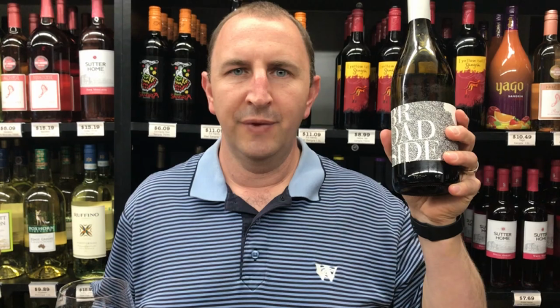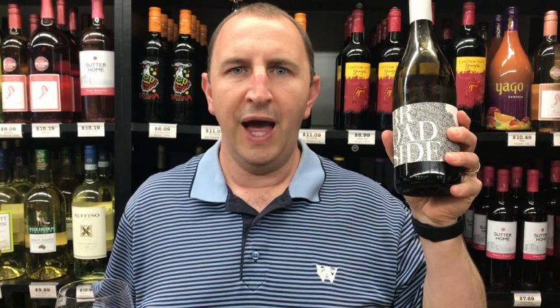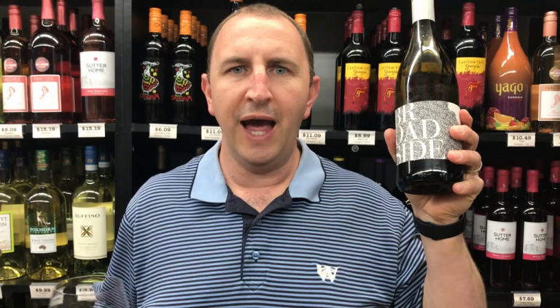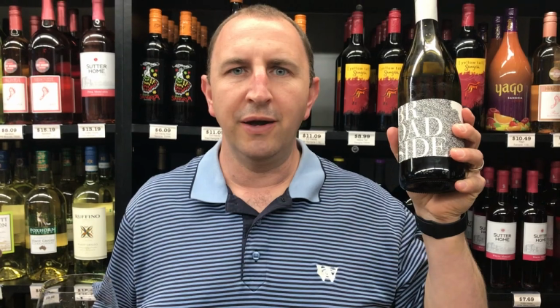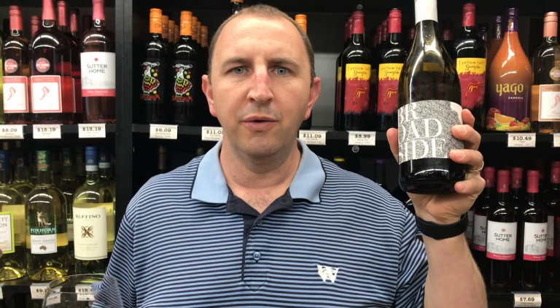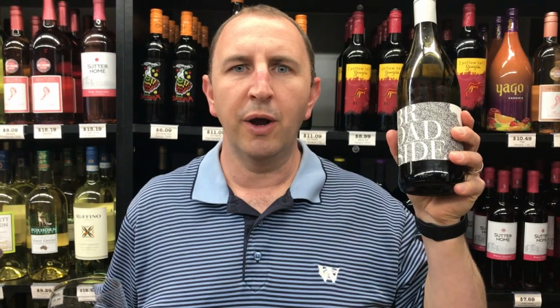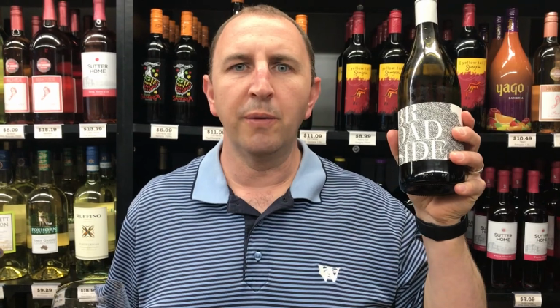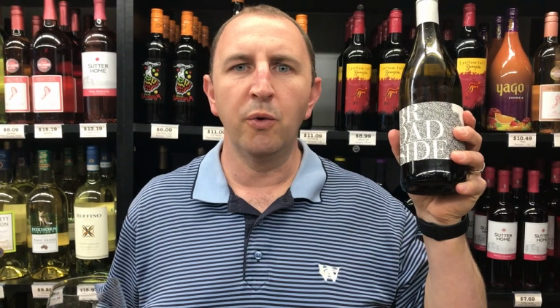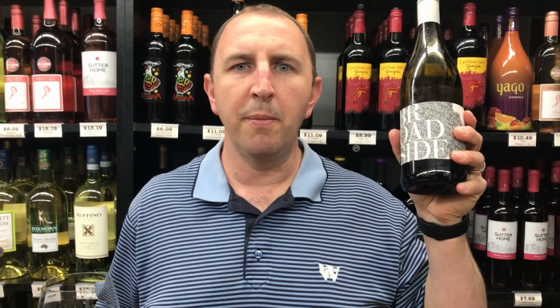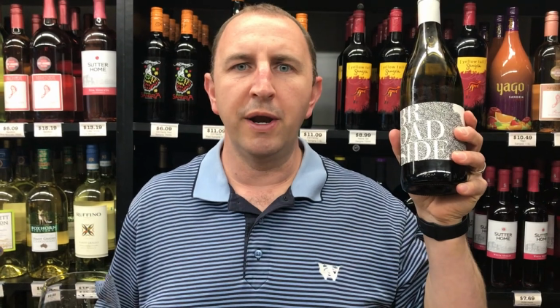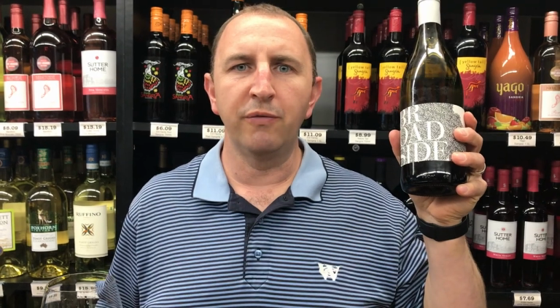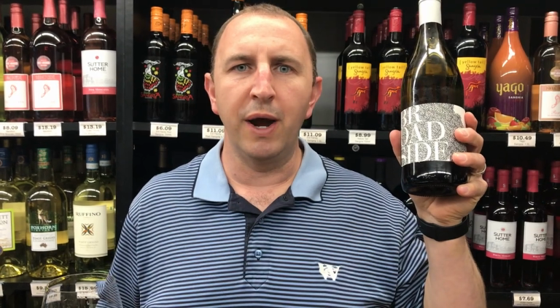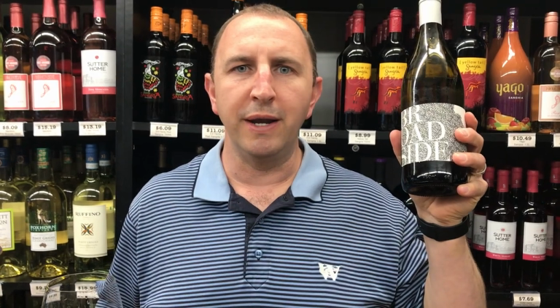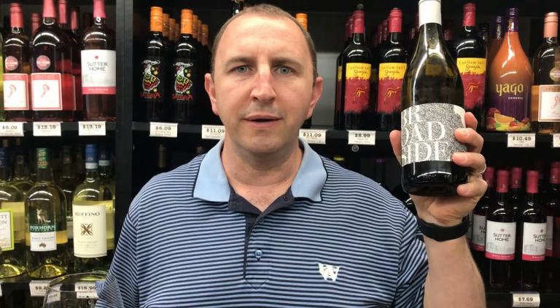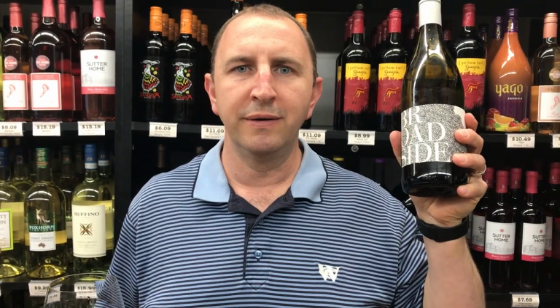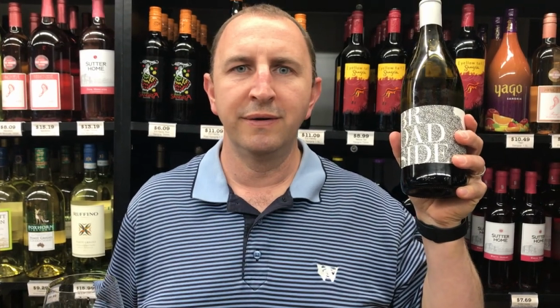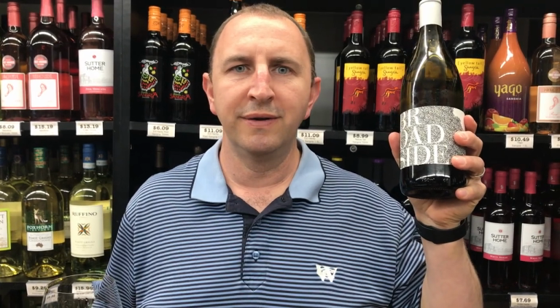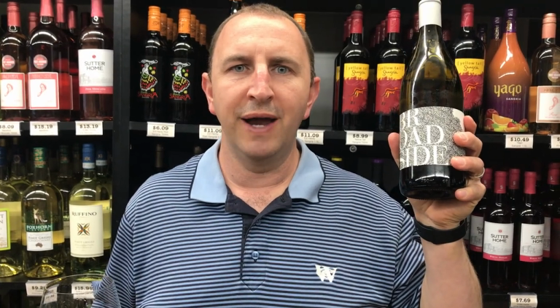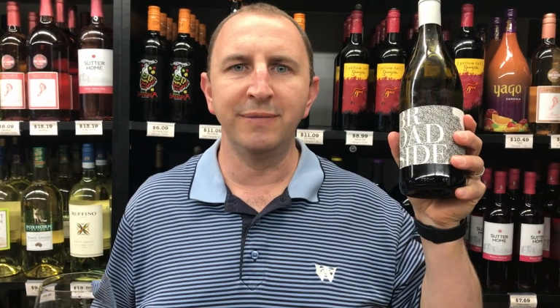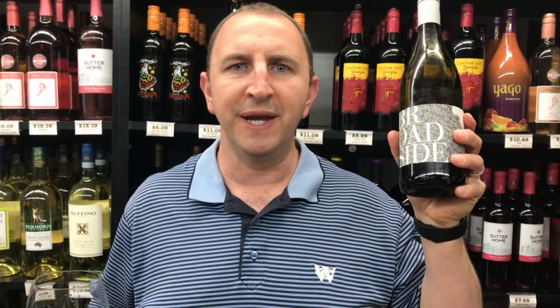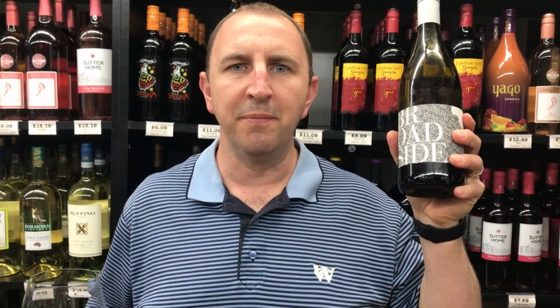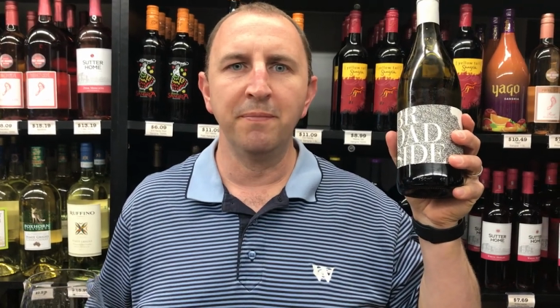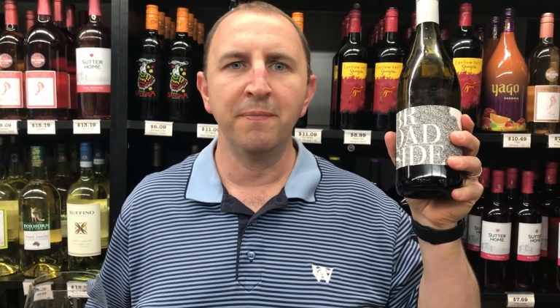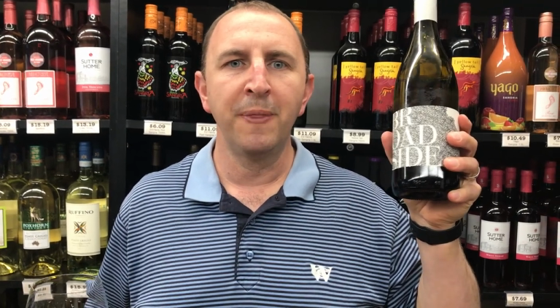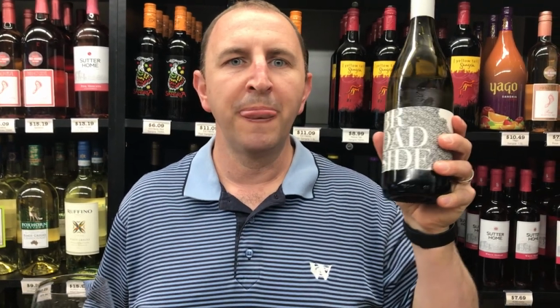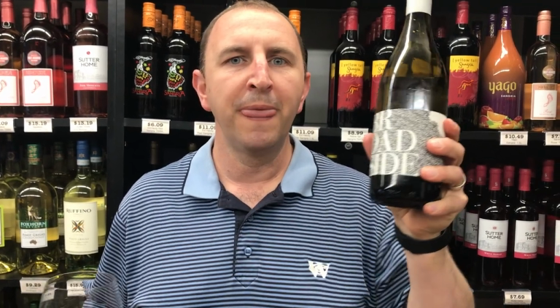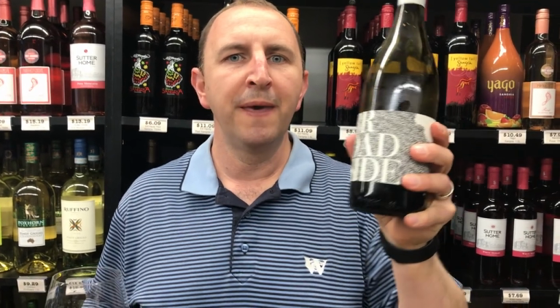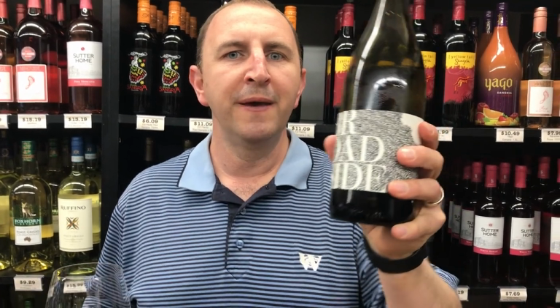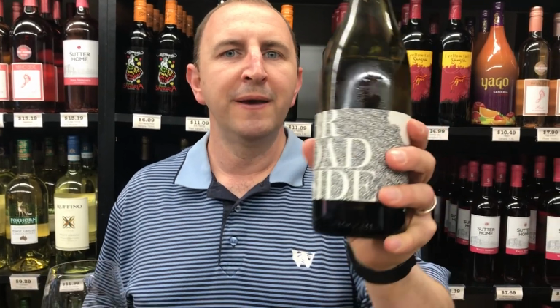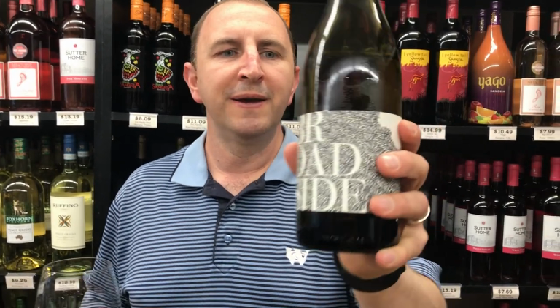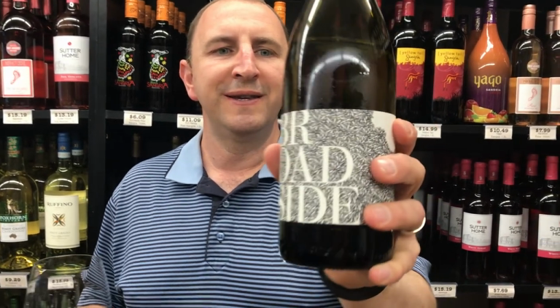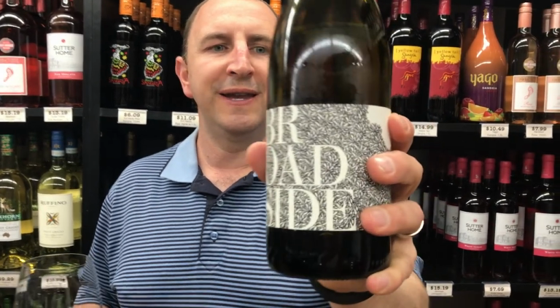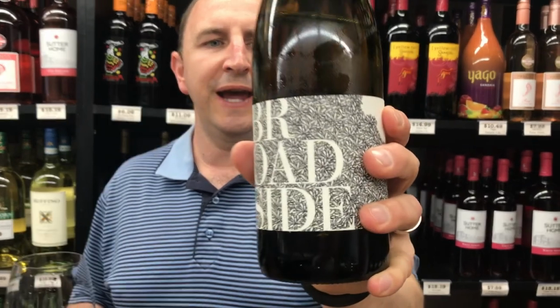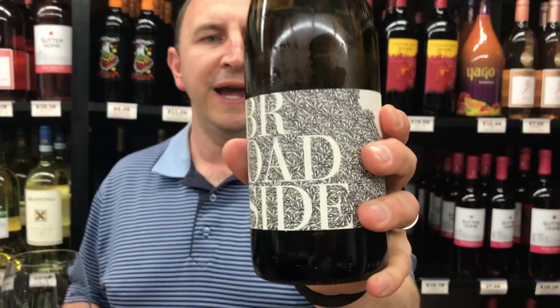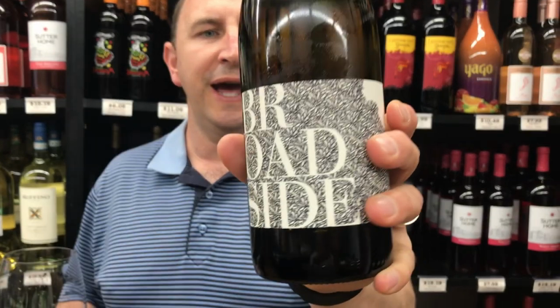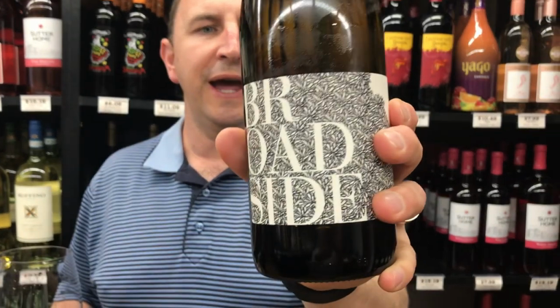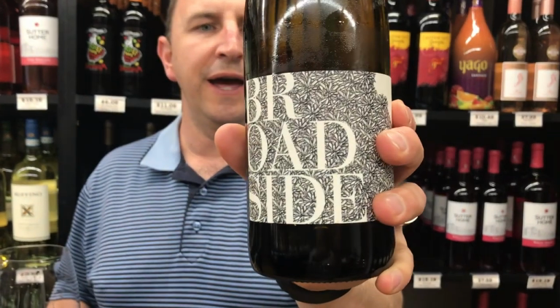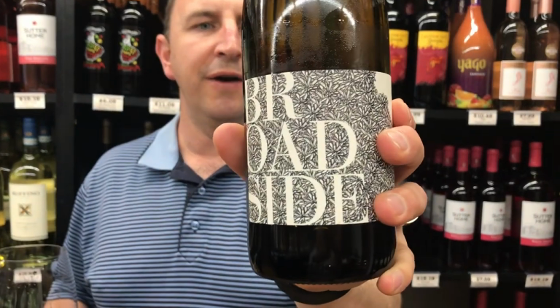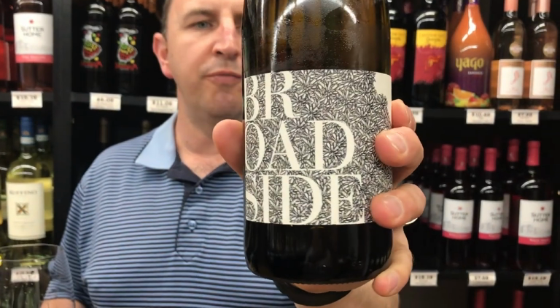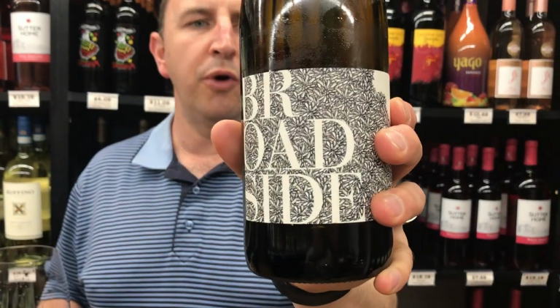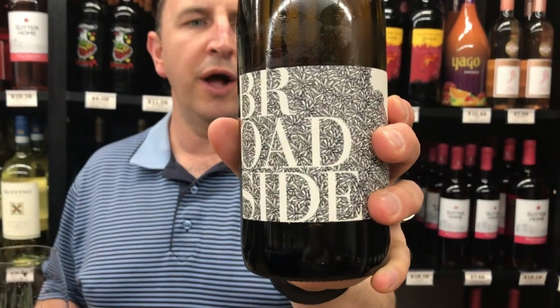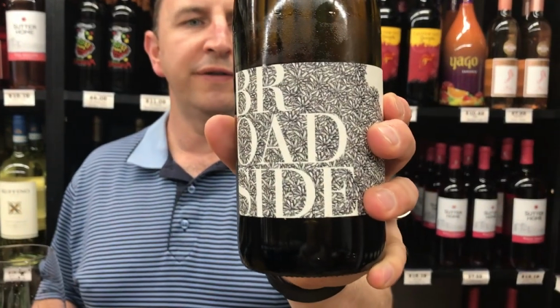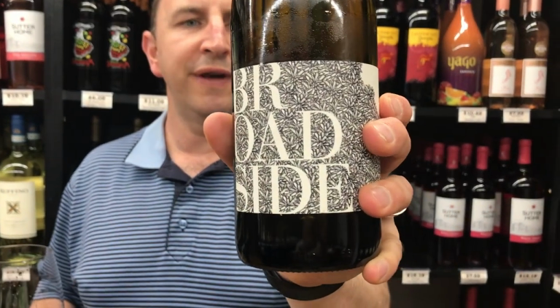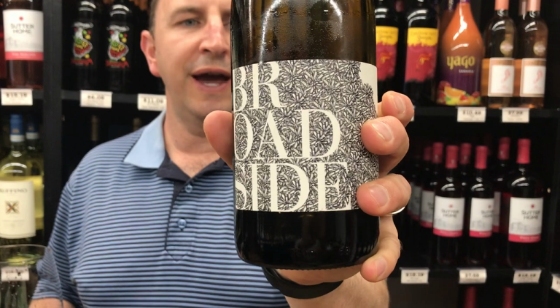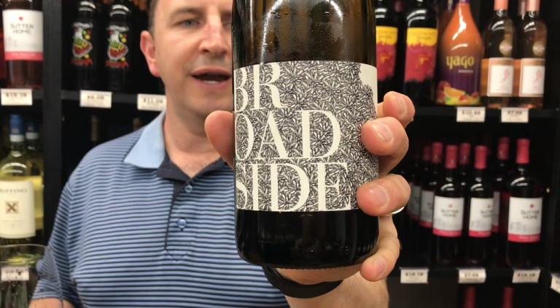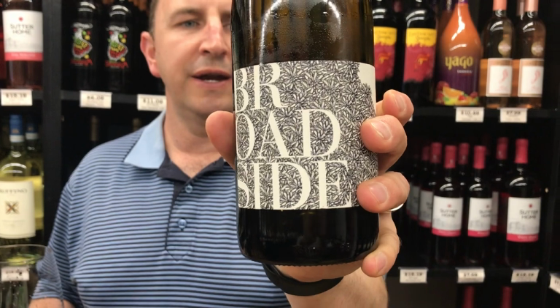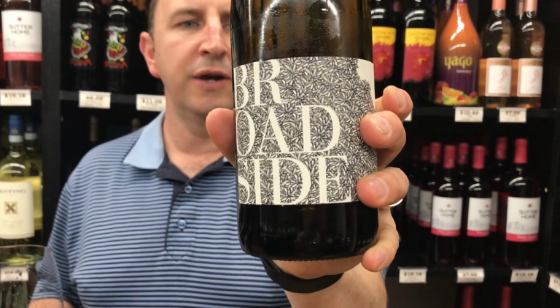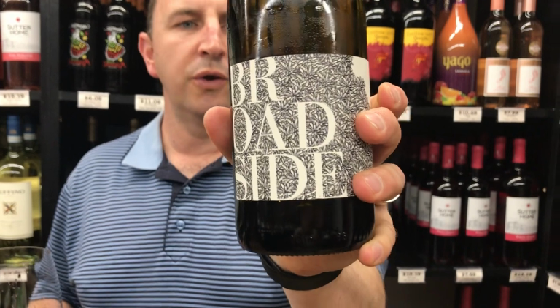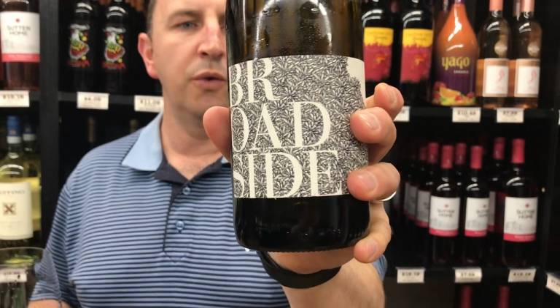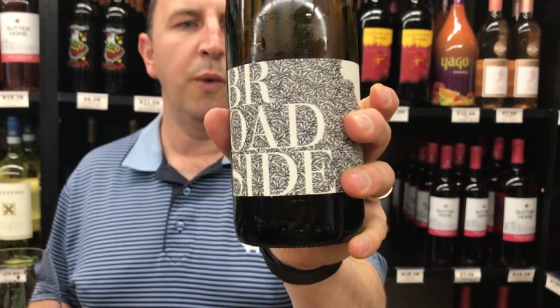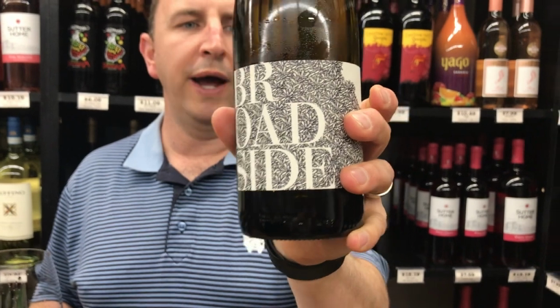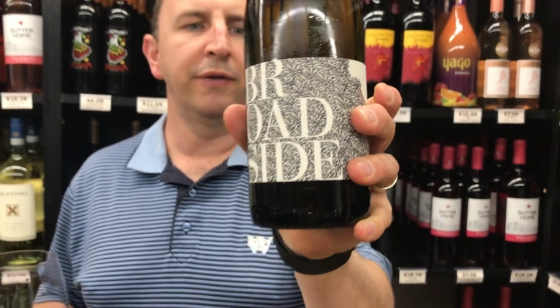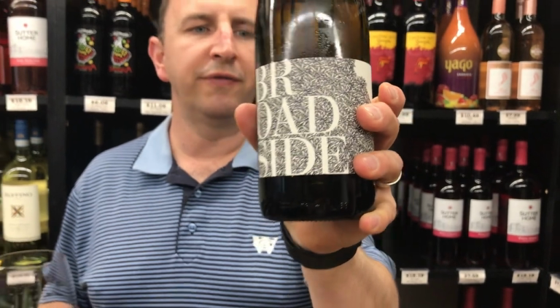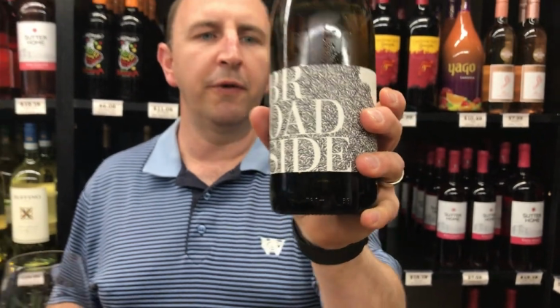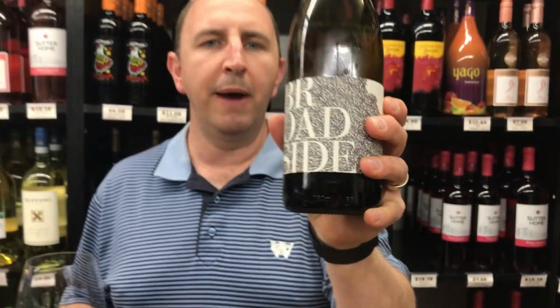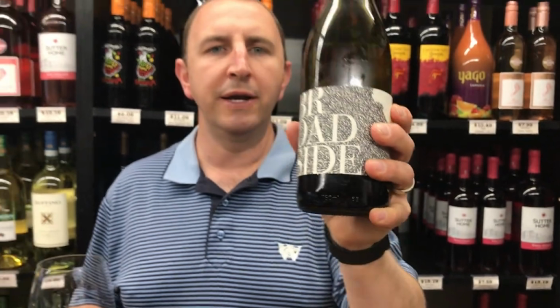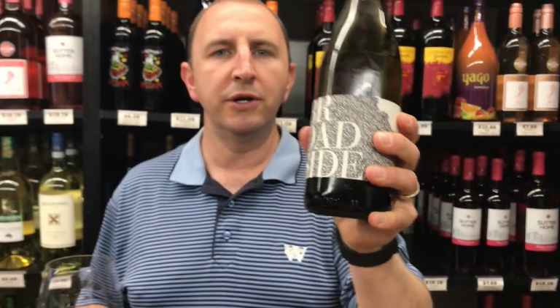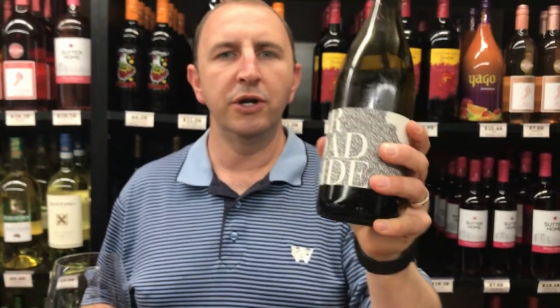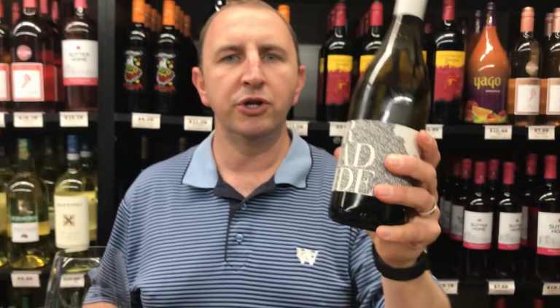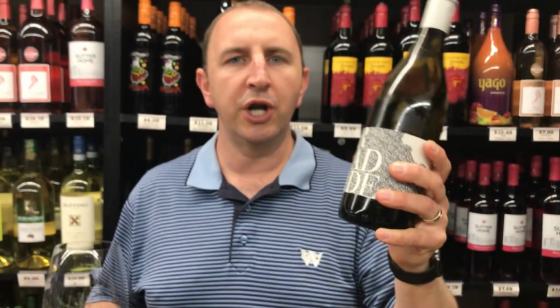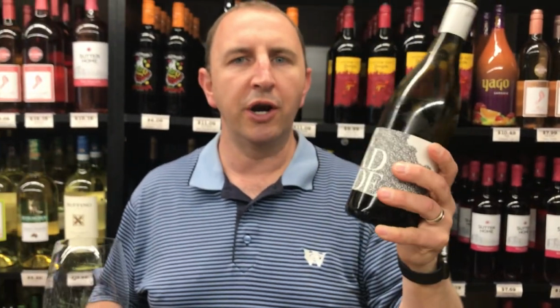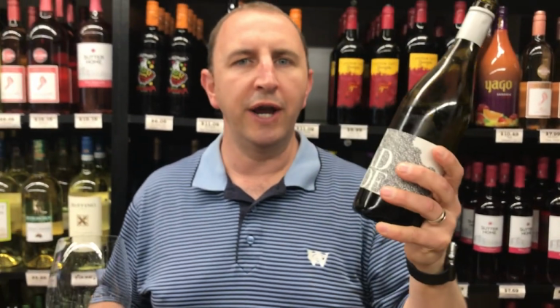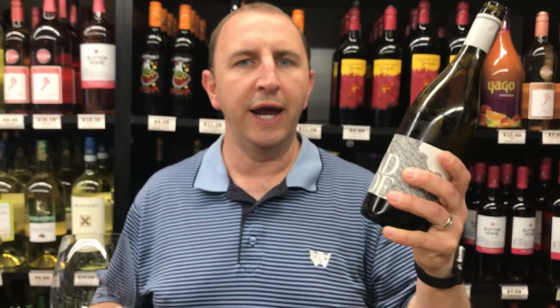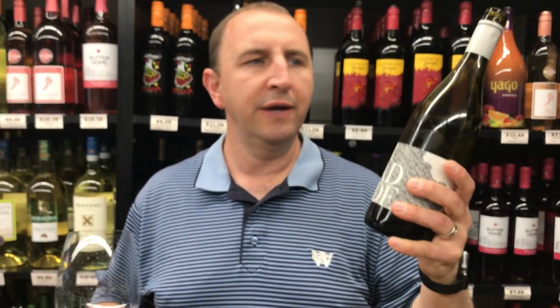Hi, welcome to One Minute of Wine. I'm Tim. Today I have Broadside Wild Ferment Chardonnay.